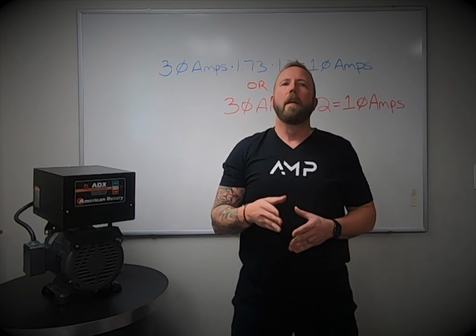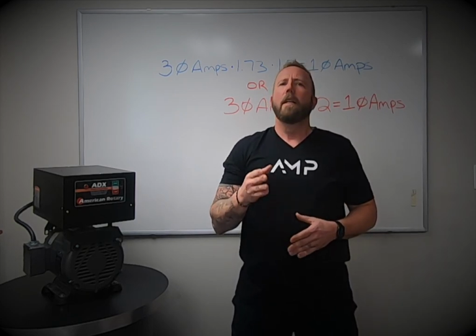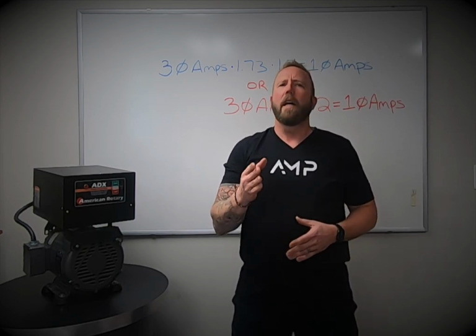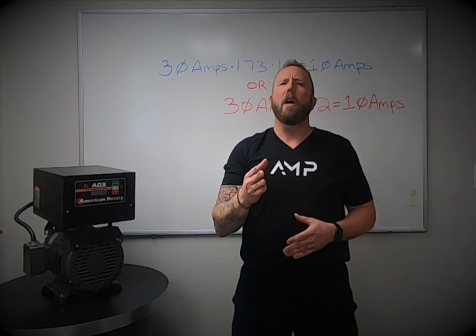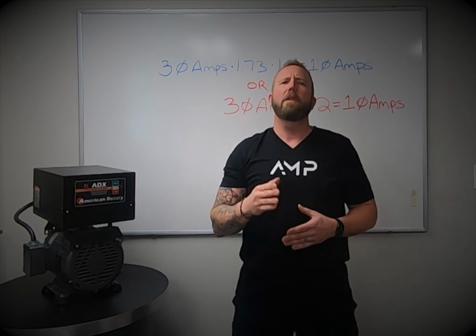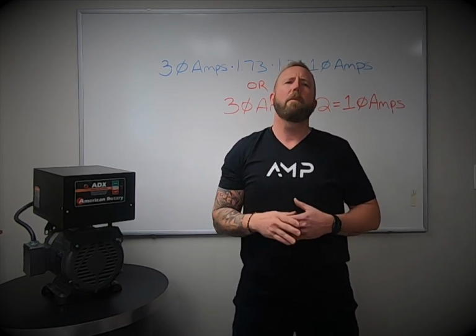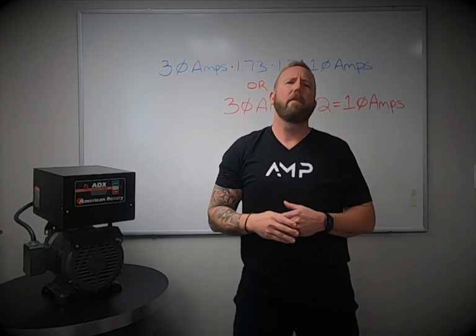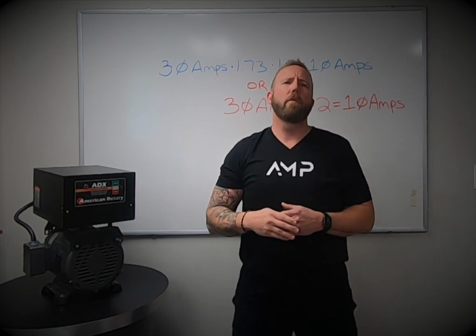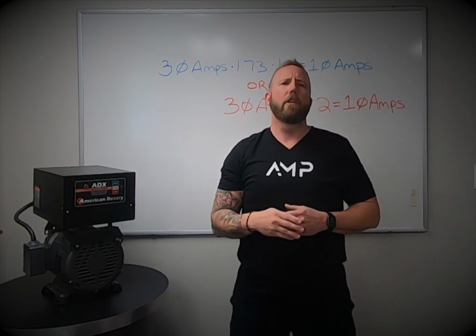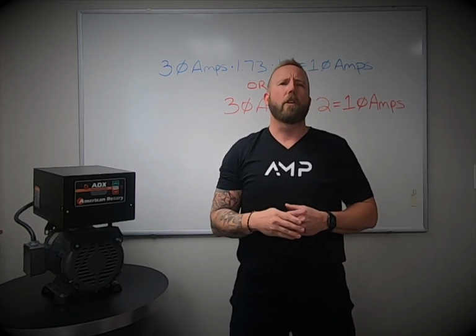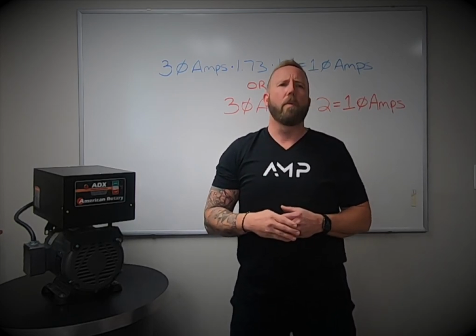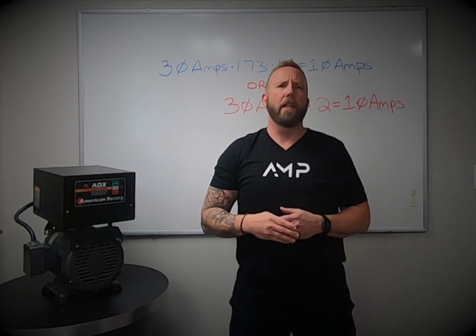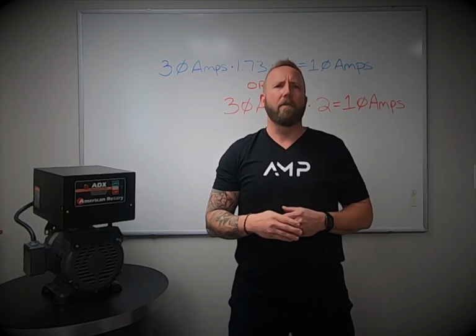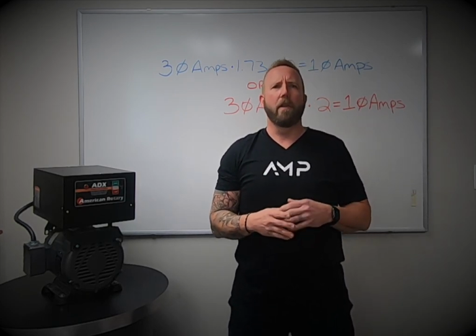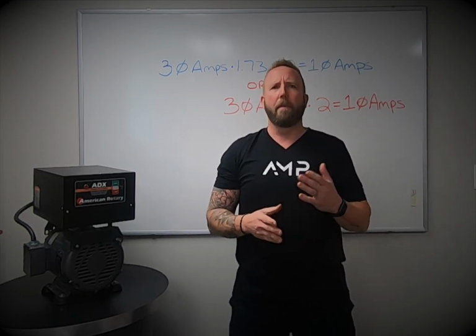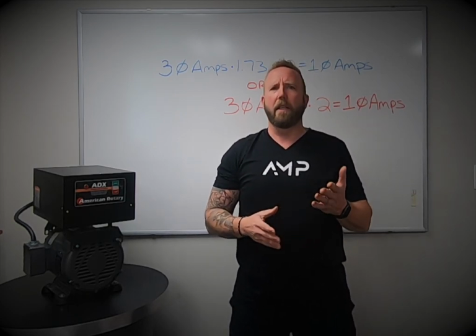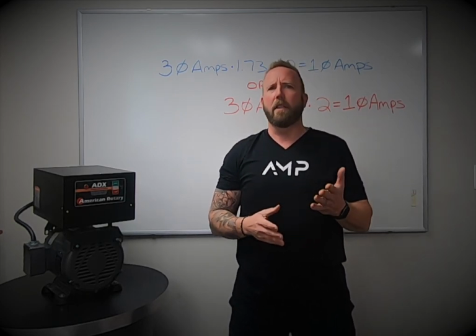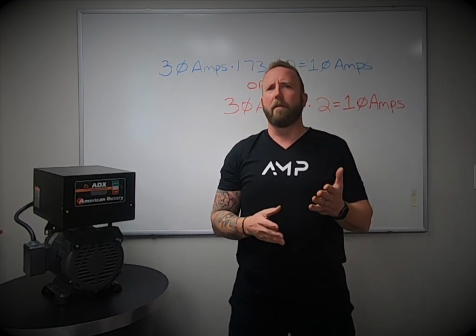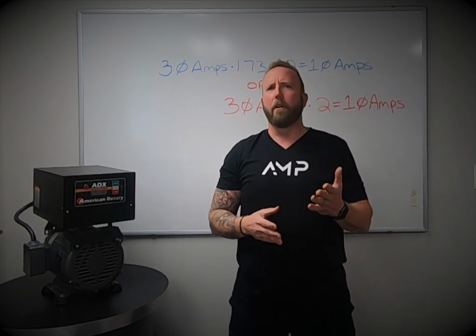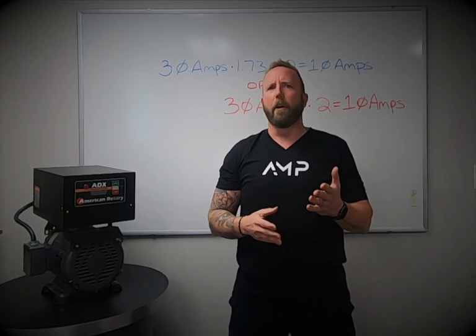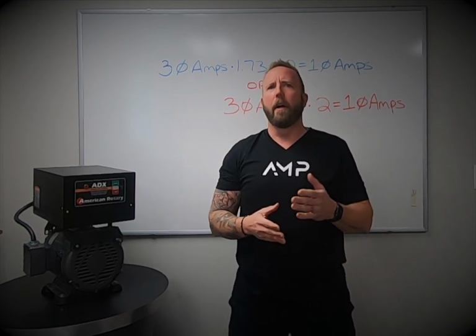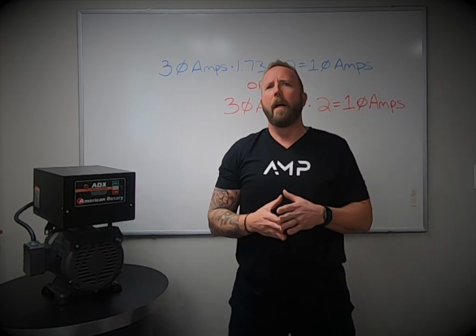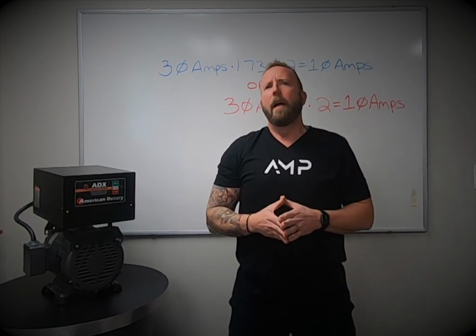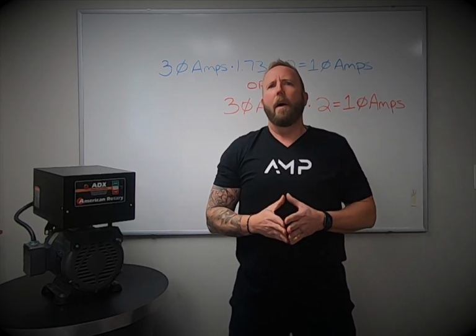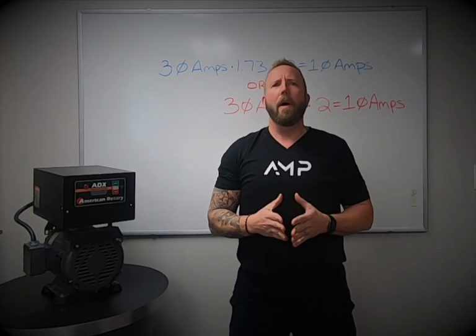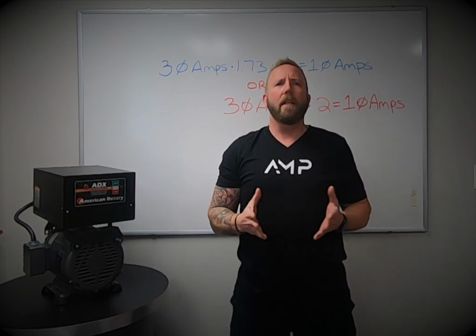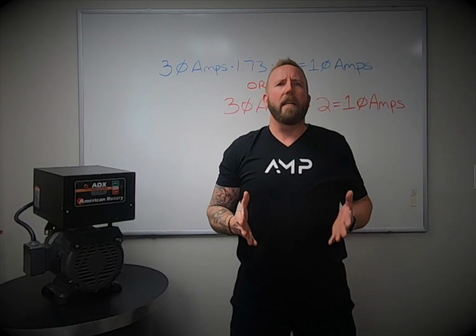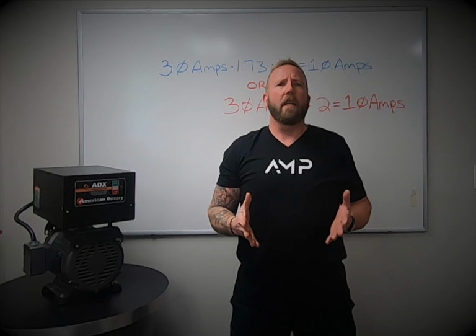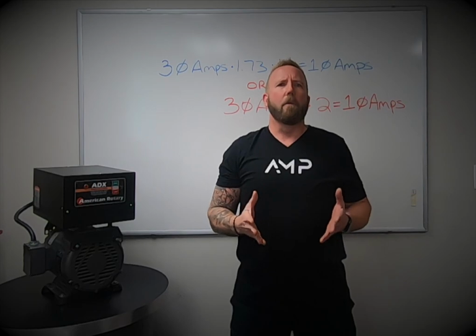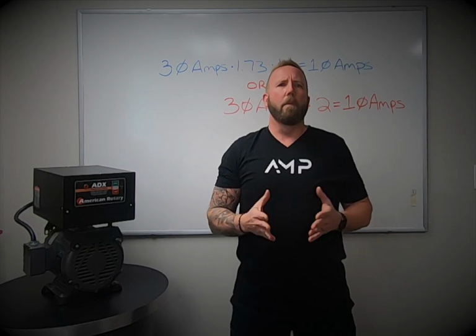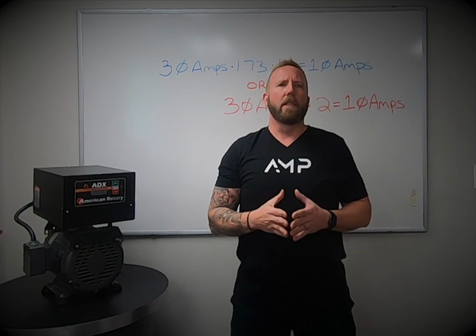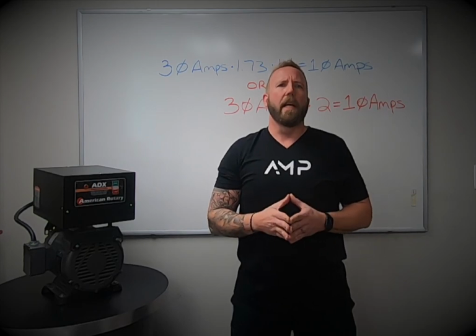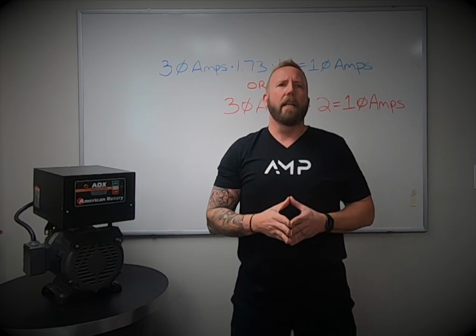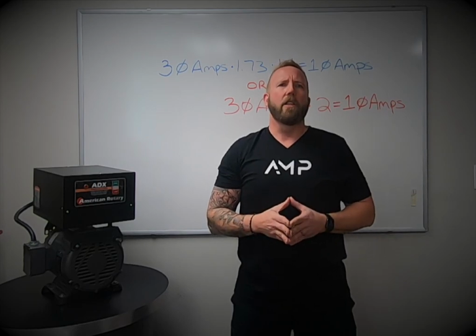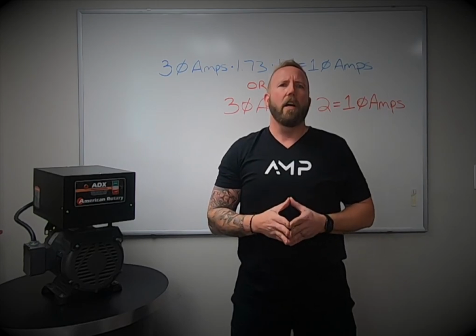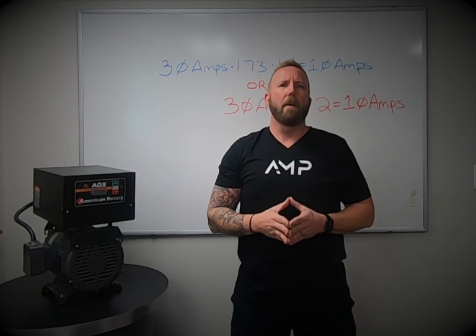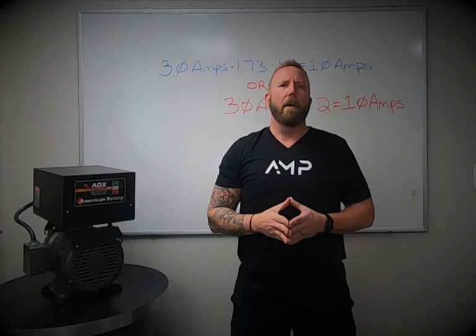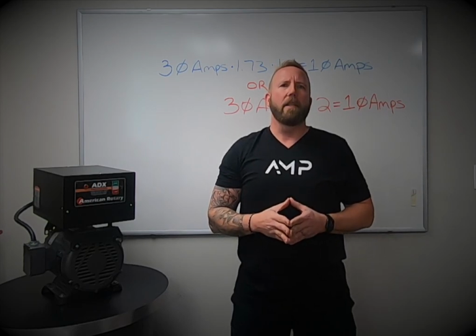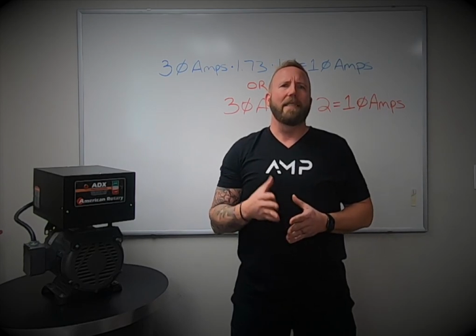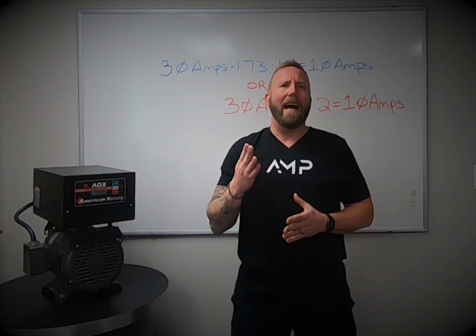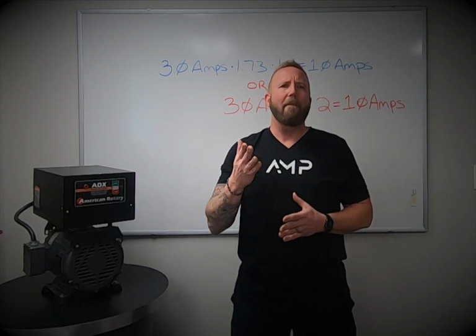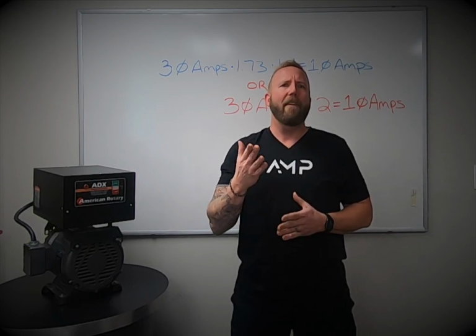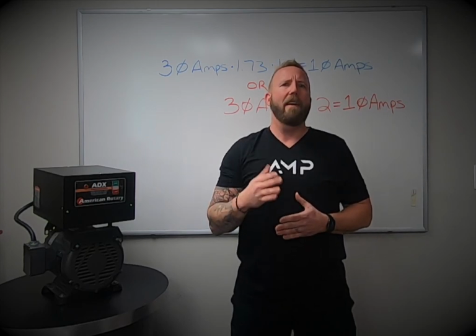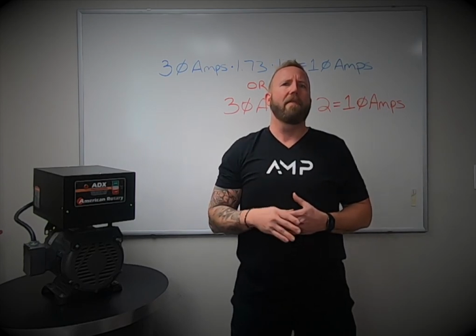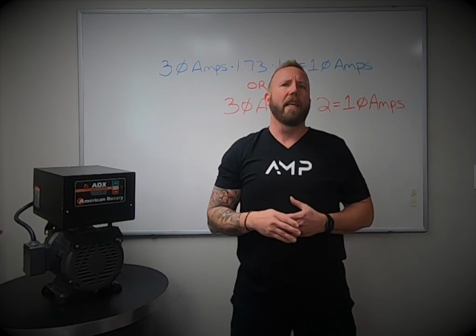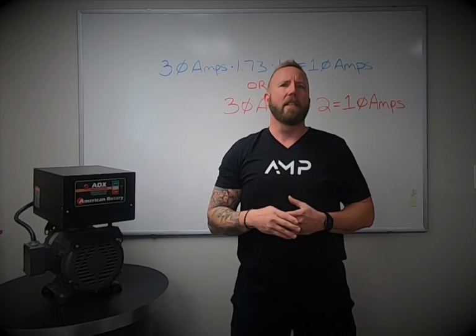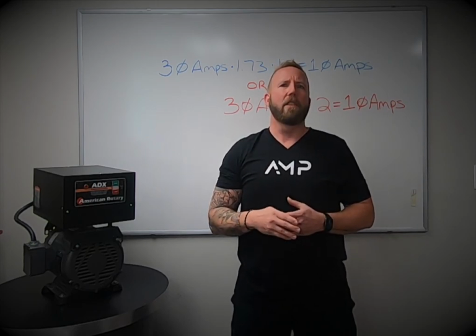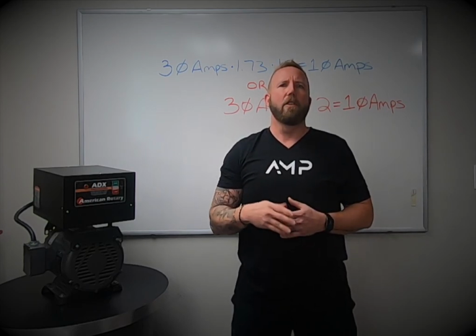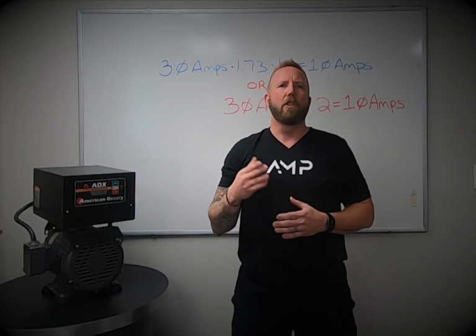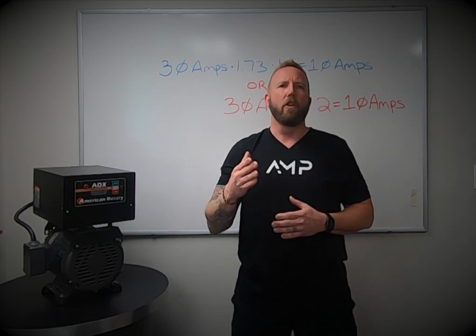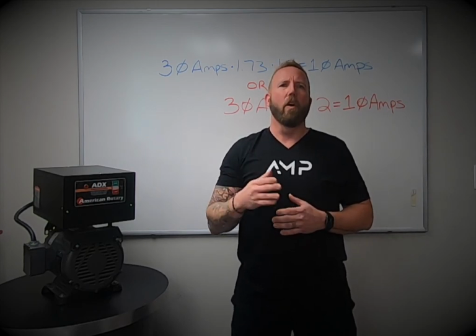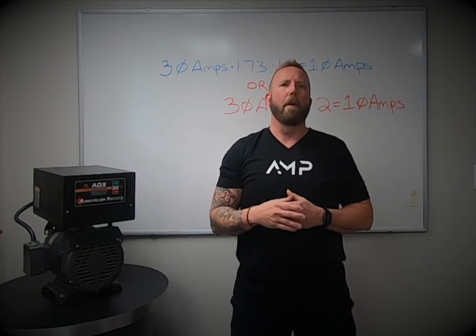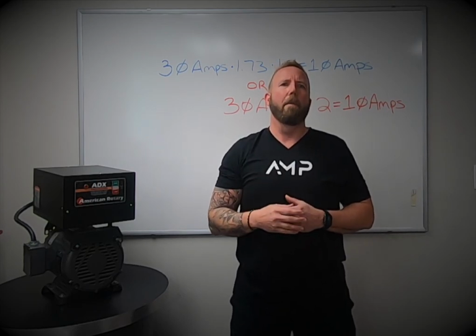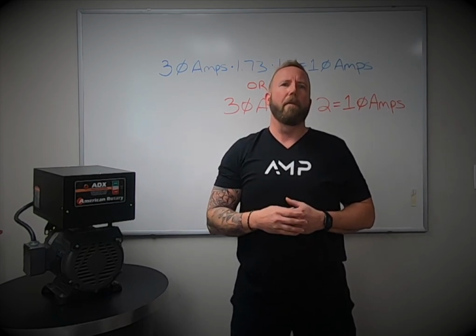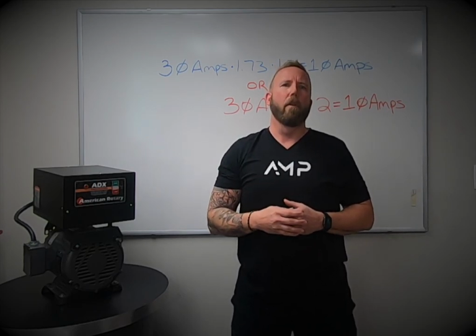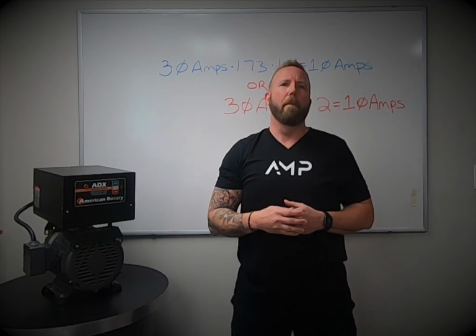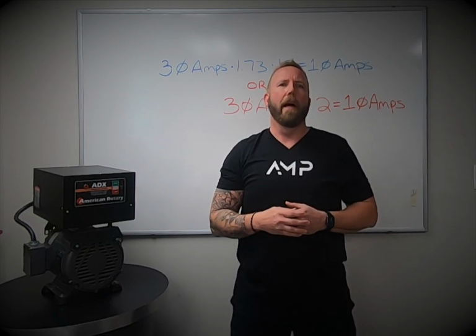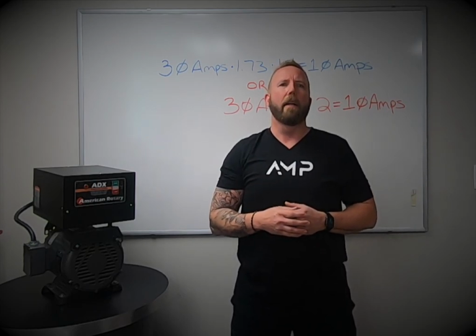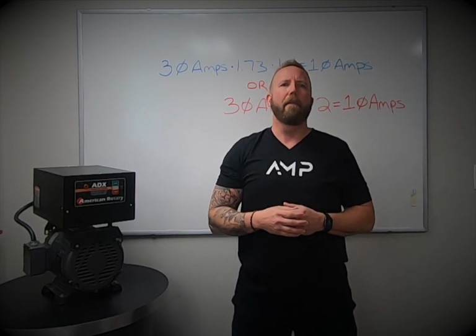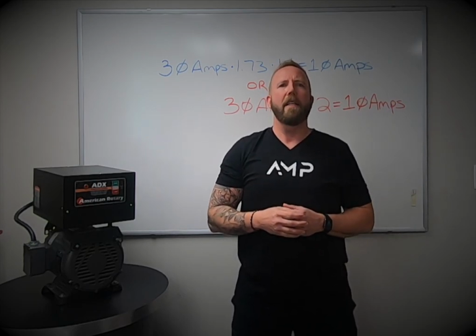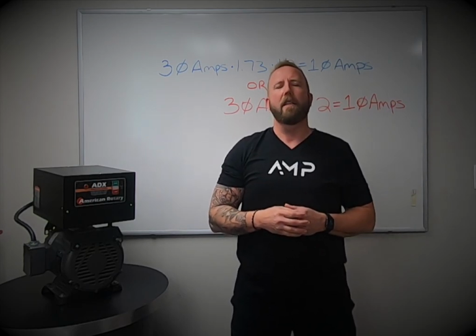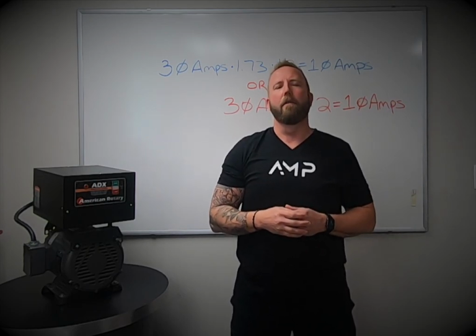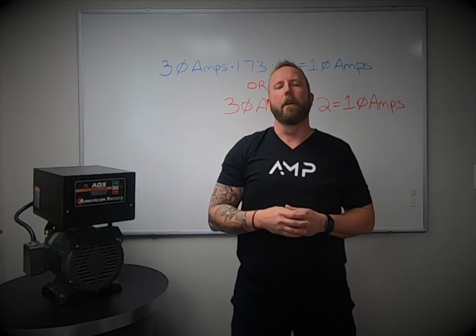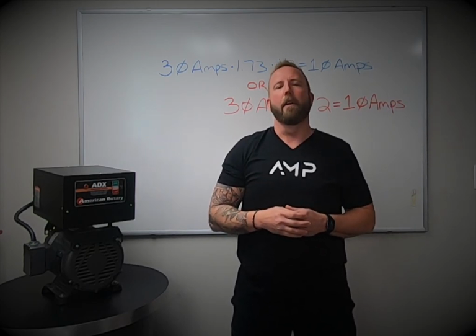To help some of you in your quest for the best converter, I want to take a moment today and talk about the top five things you should know before buying a phase converter.